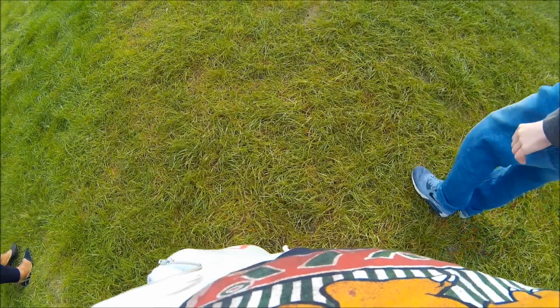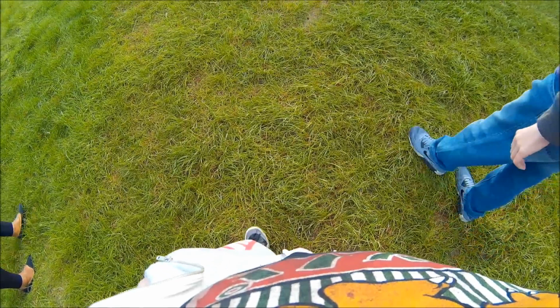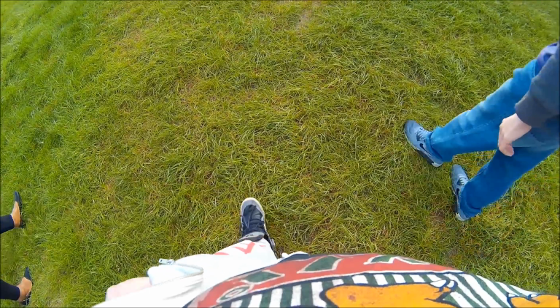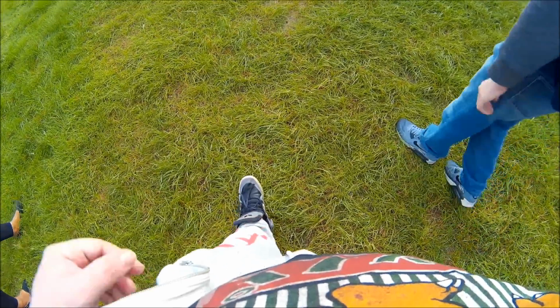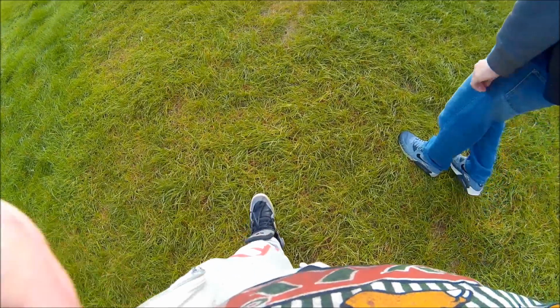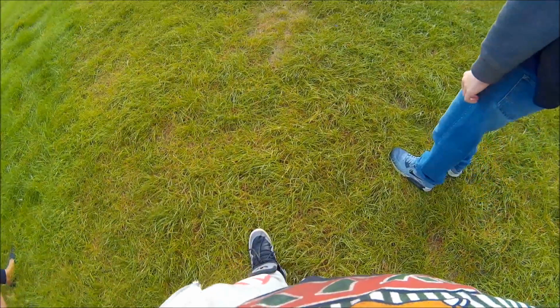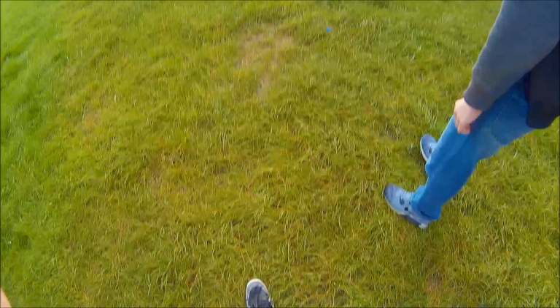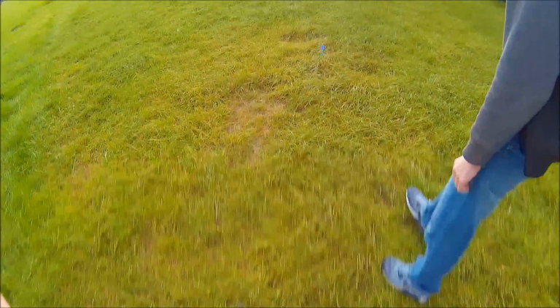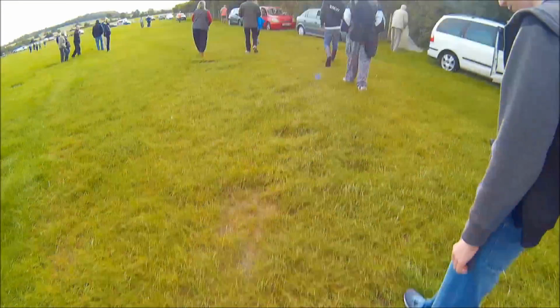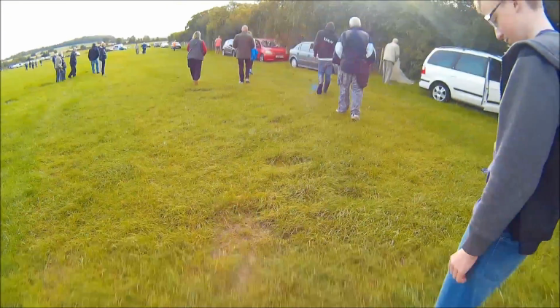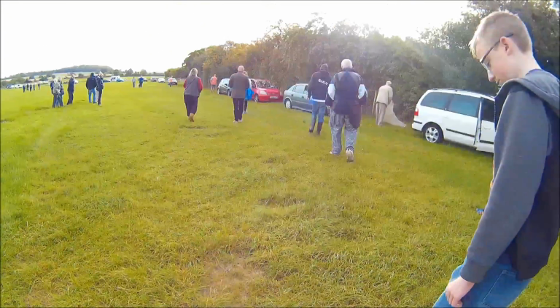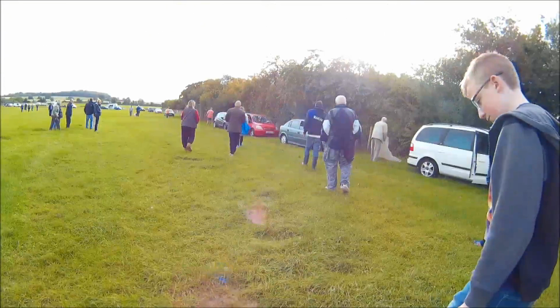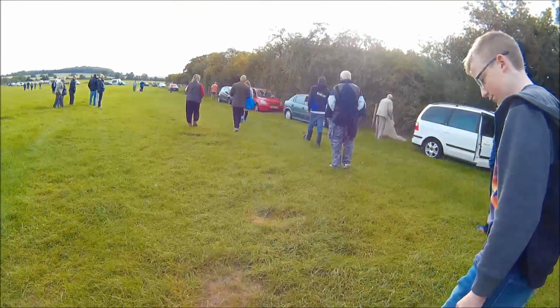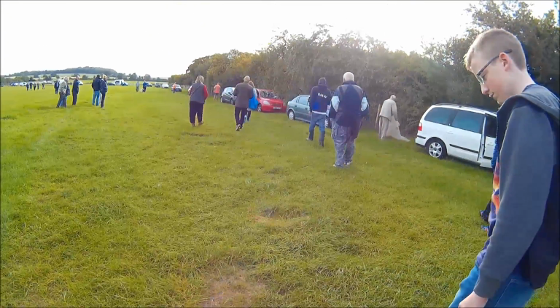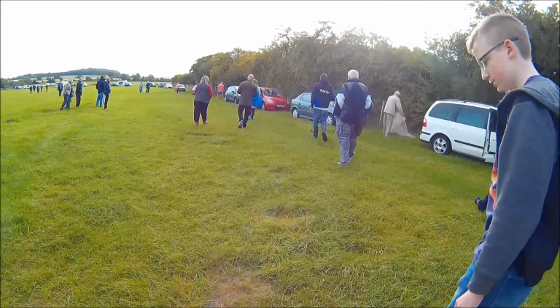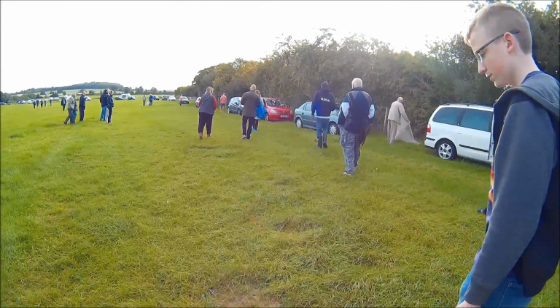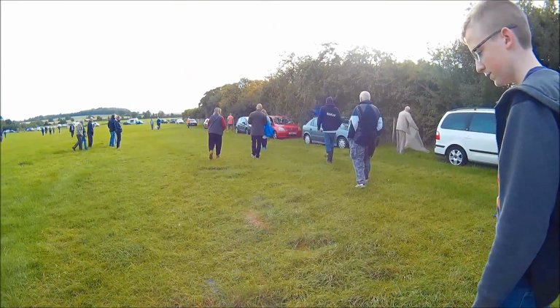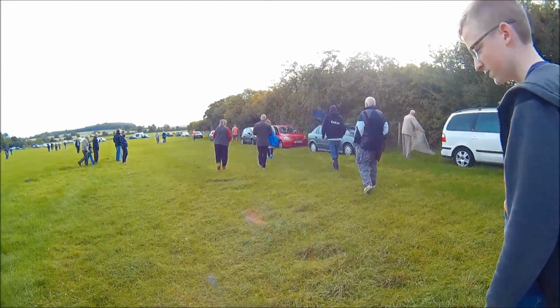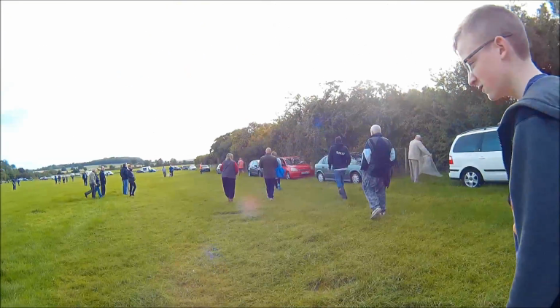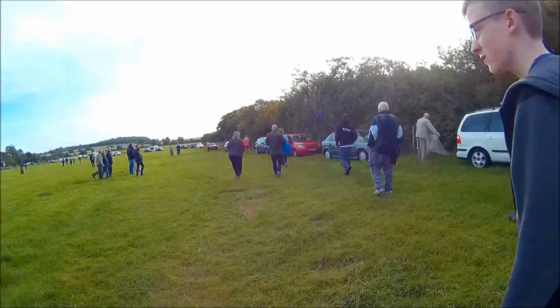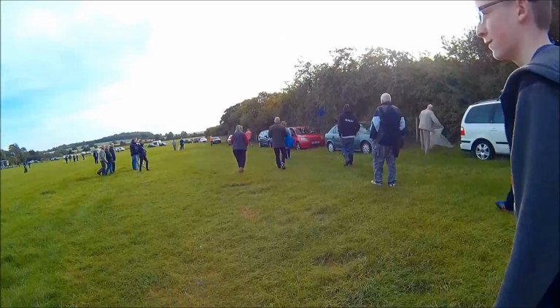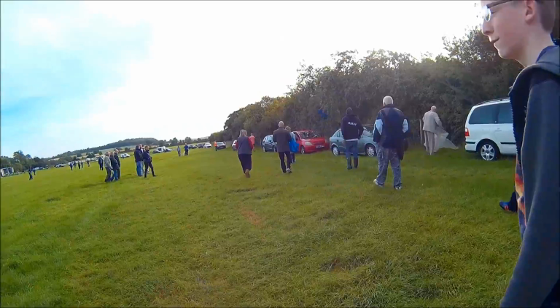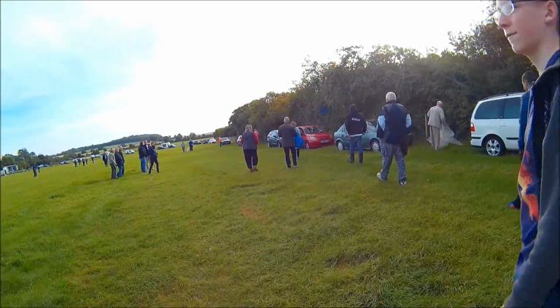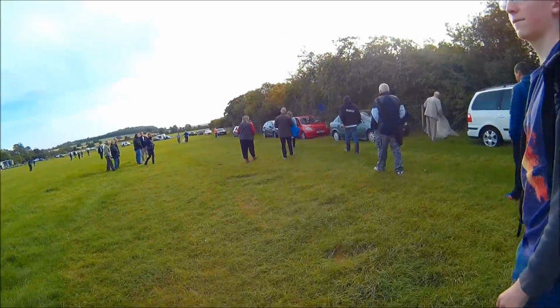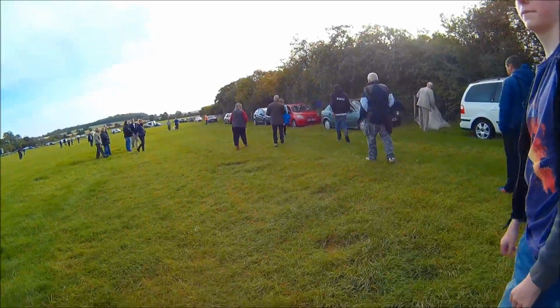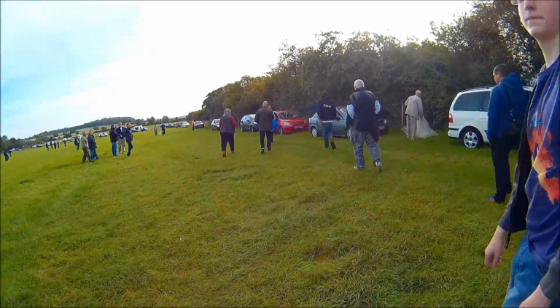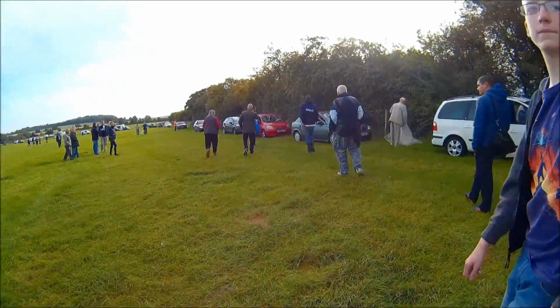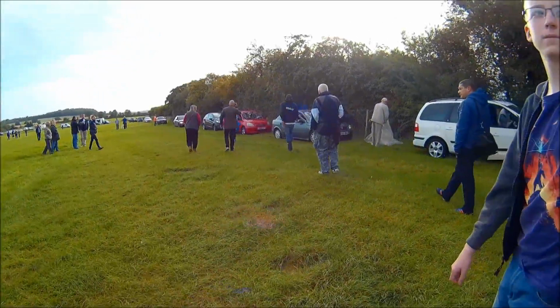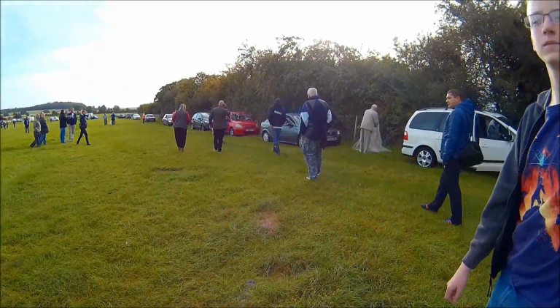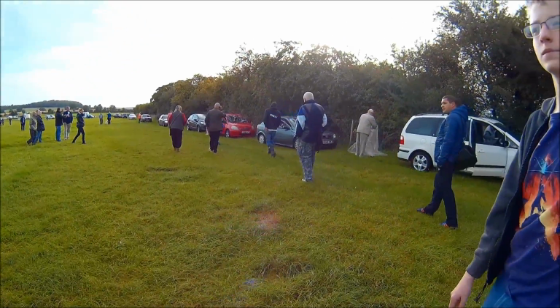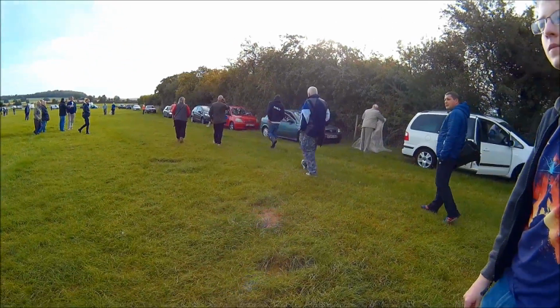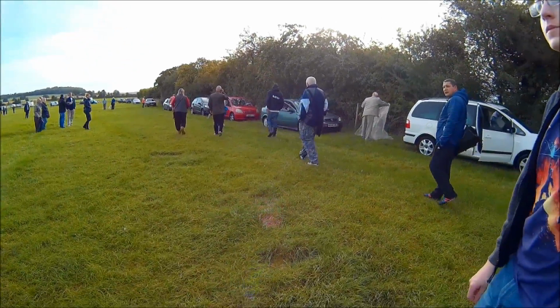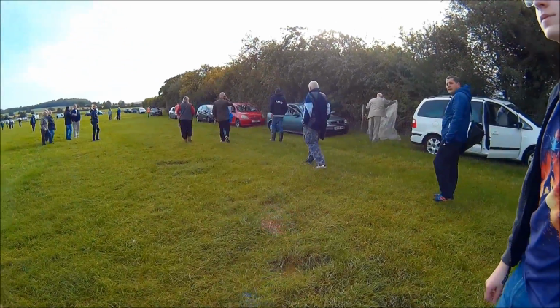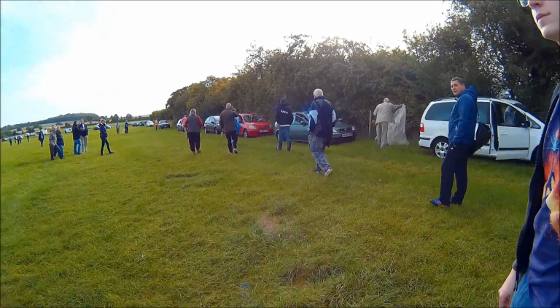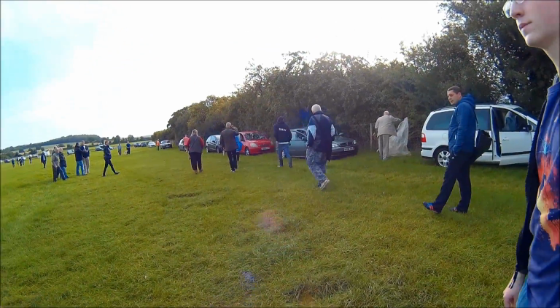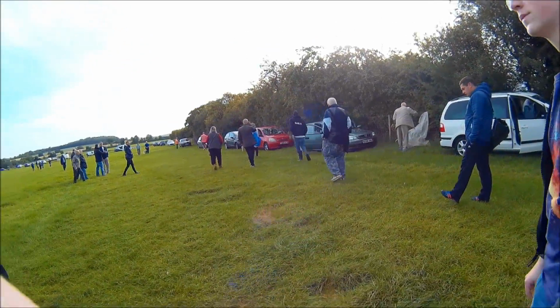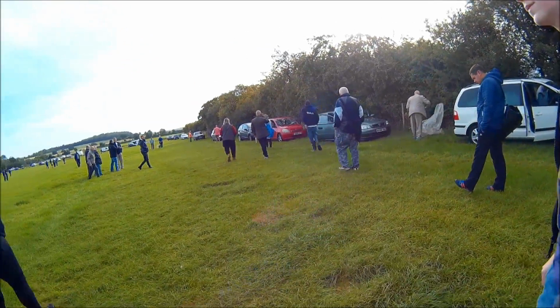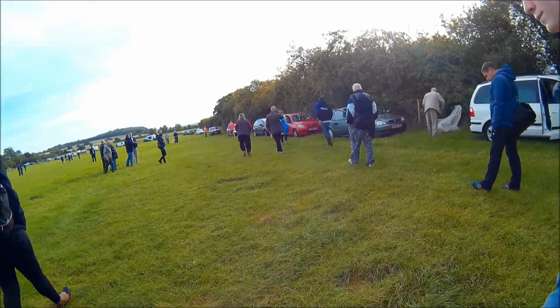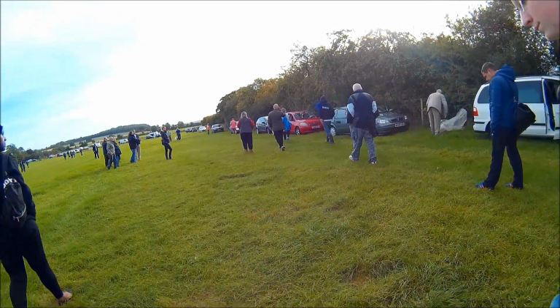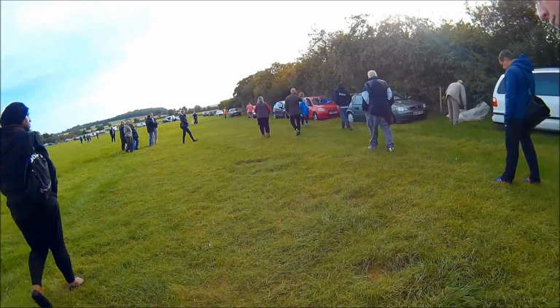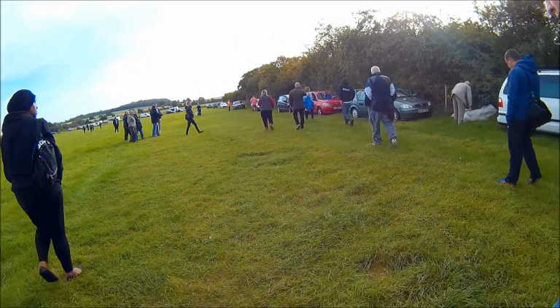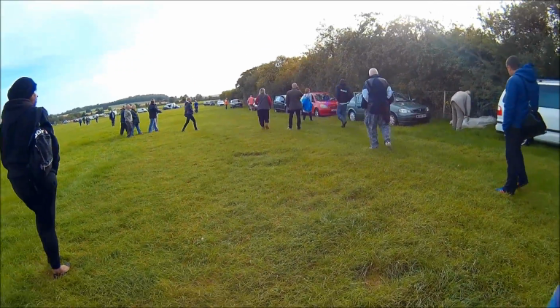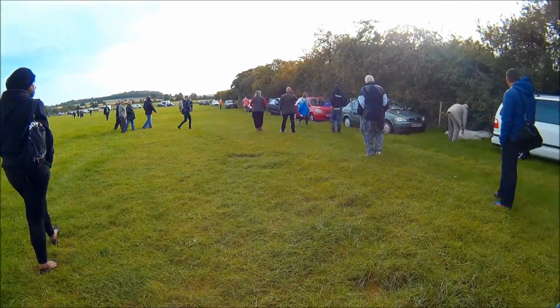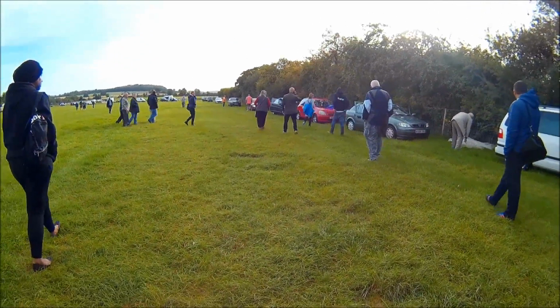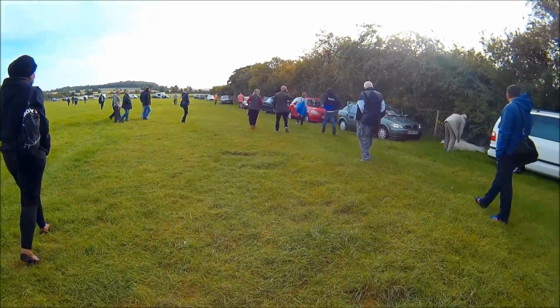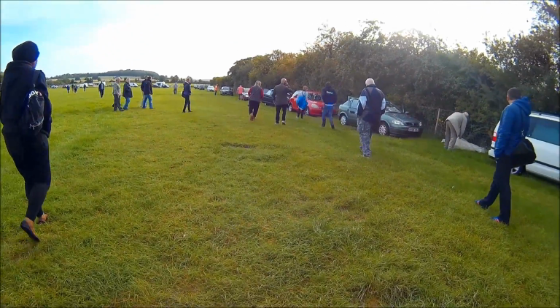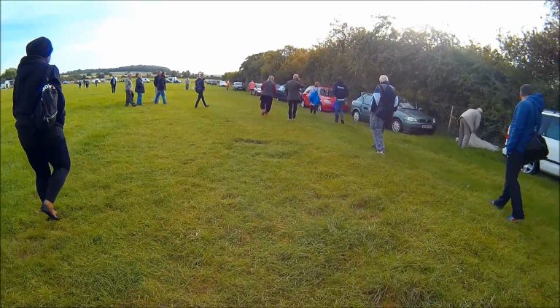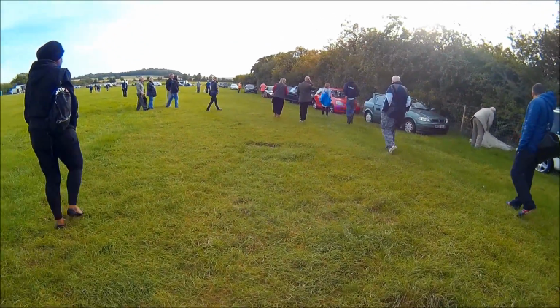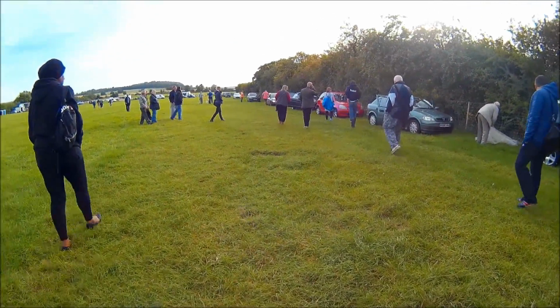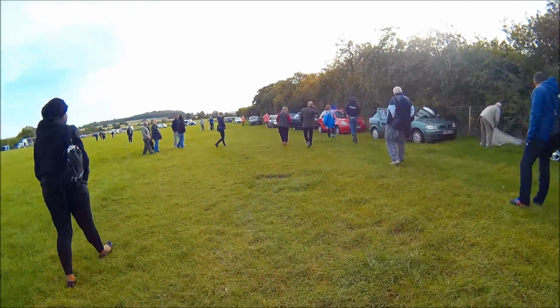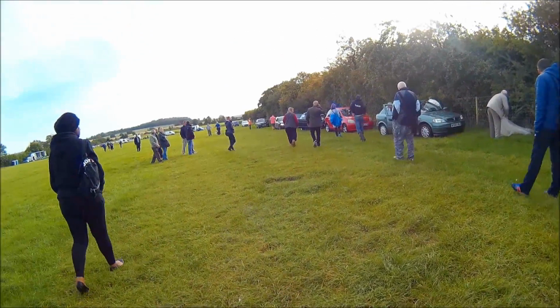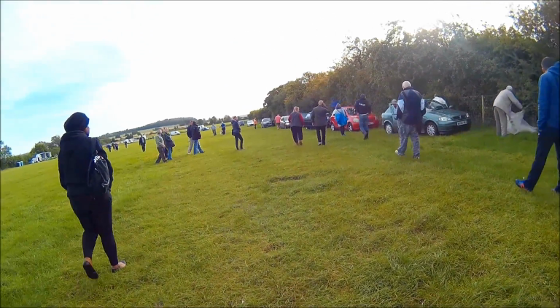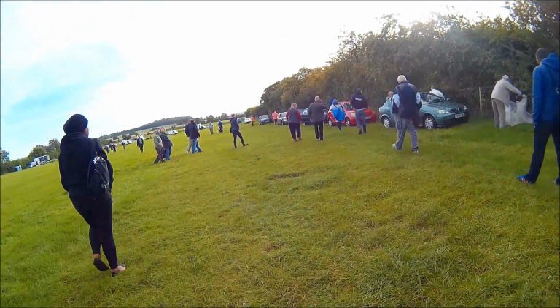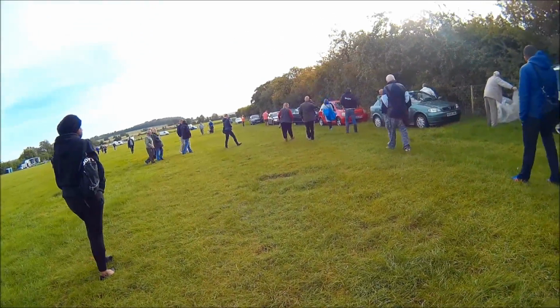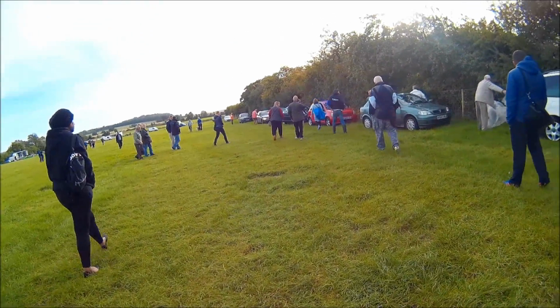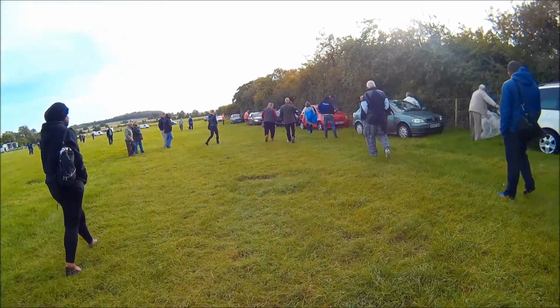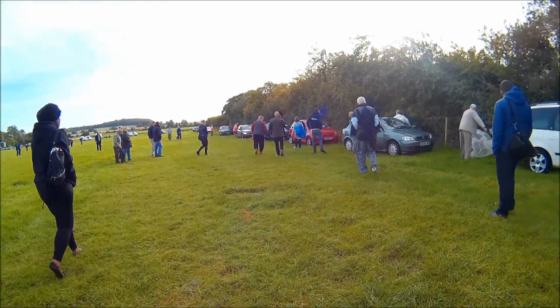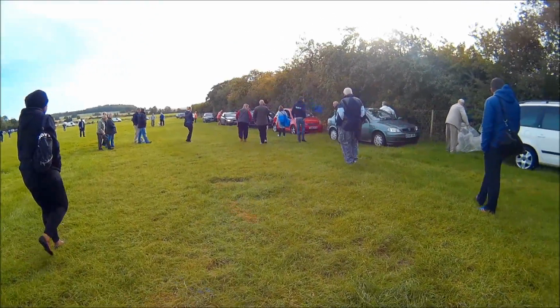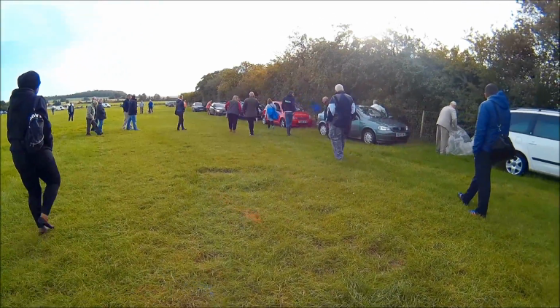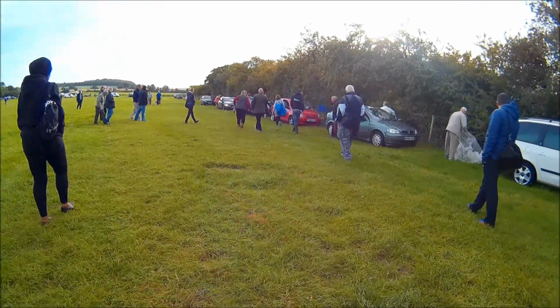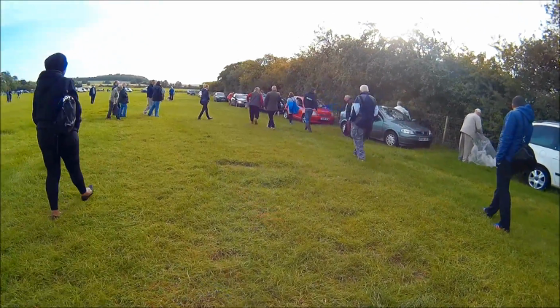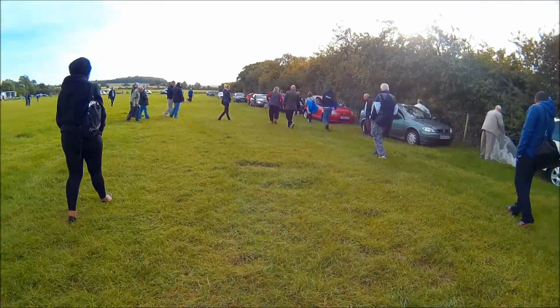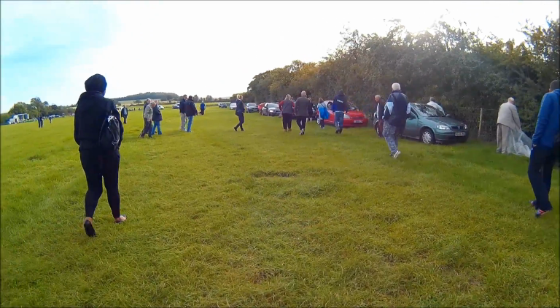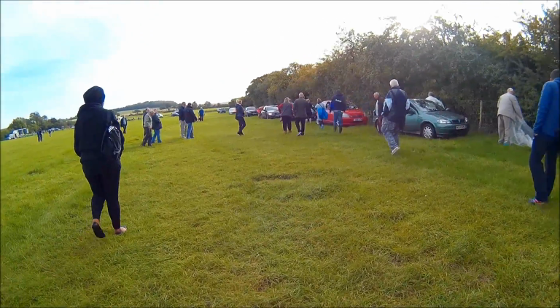Welcome to car boot hunting episode 14. This is three boot sales in one video, one week after the other from the 7th onwards. Hope you enjoy the video.